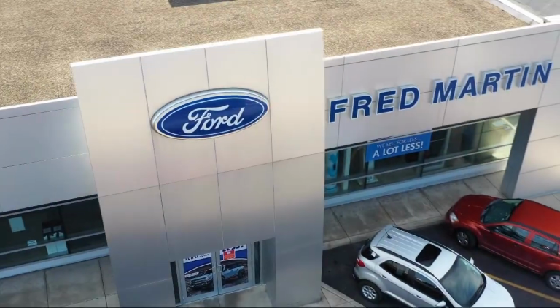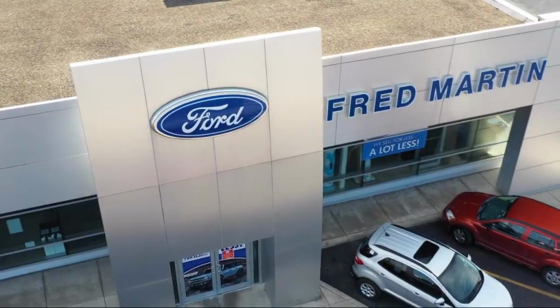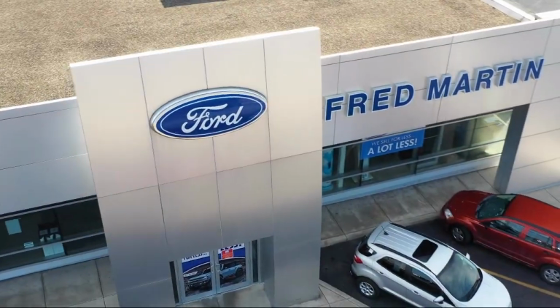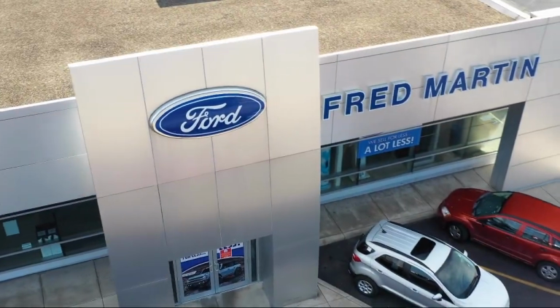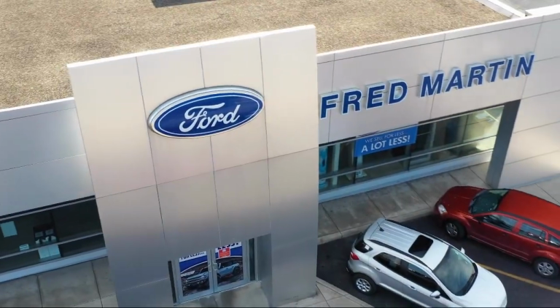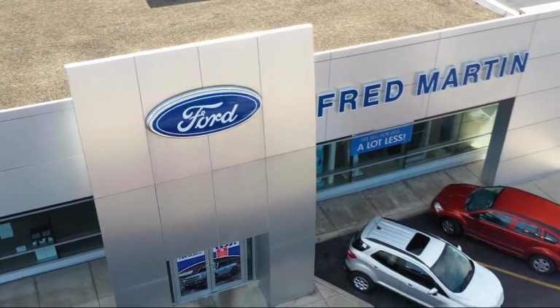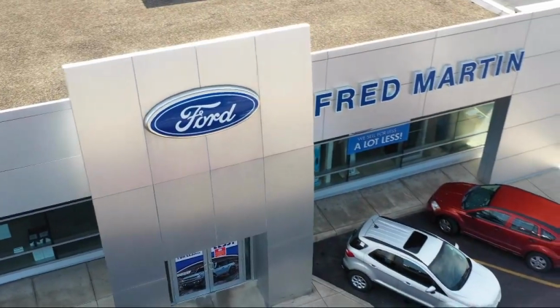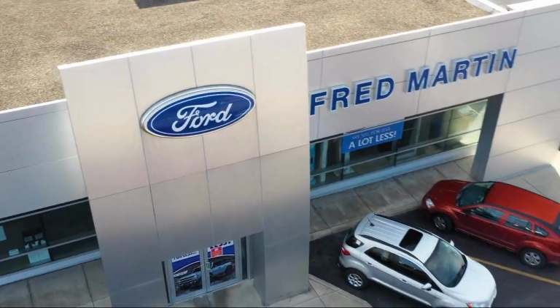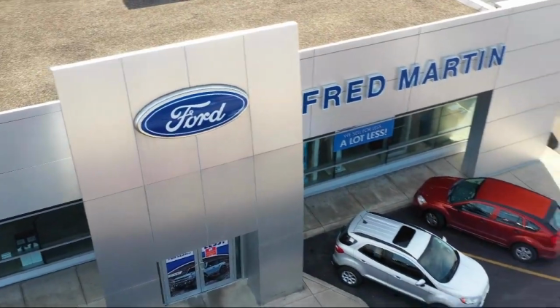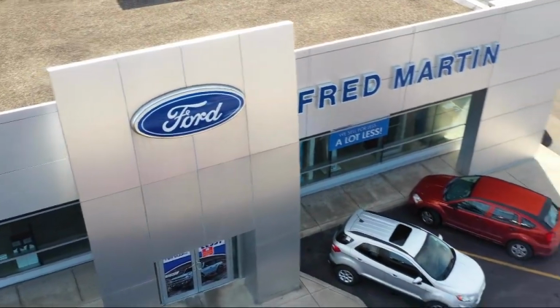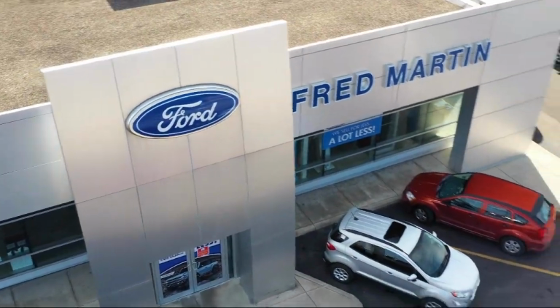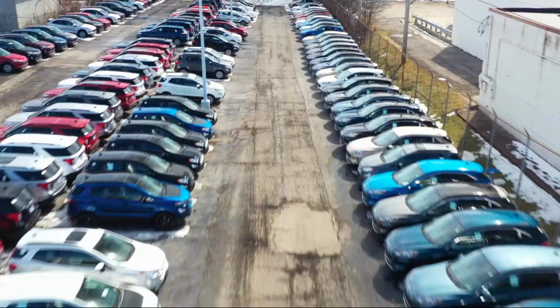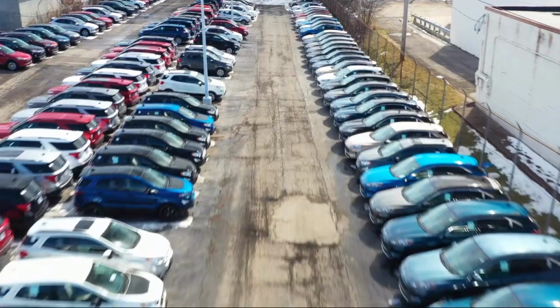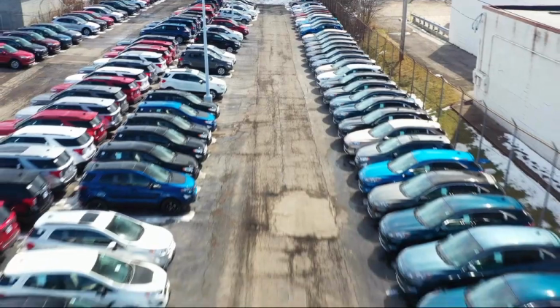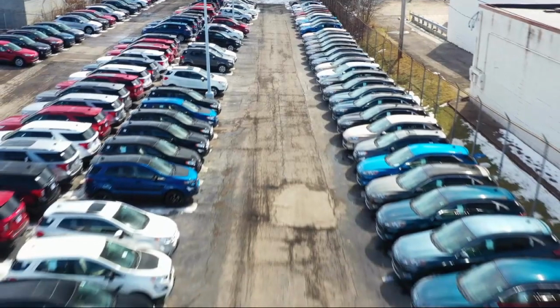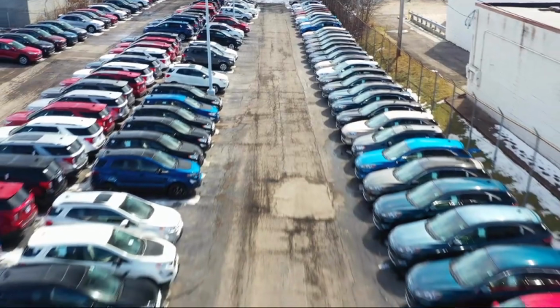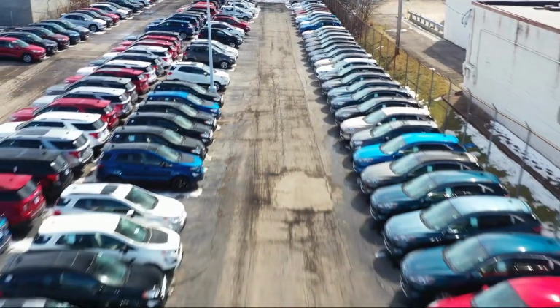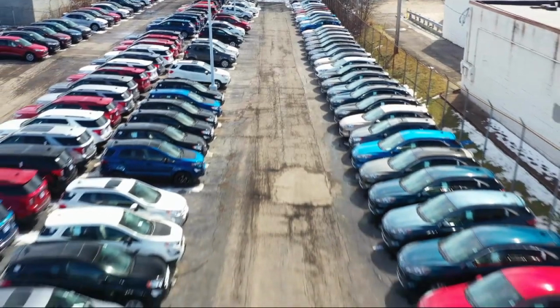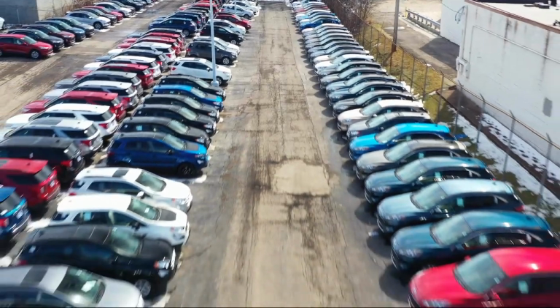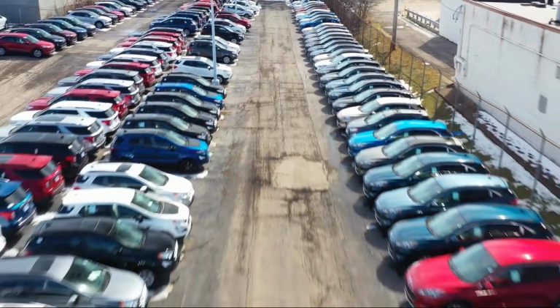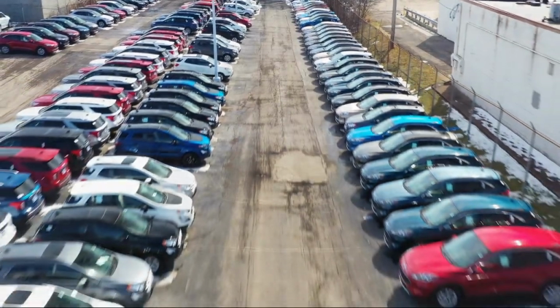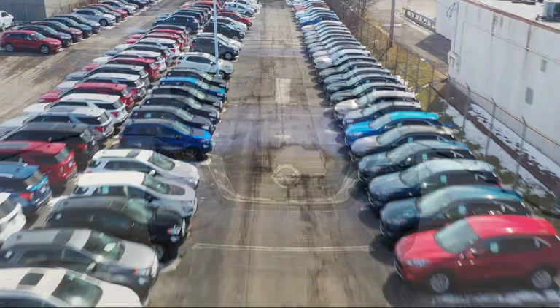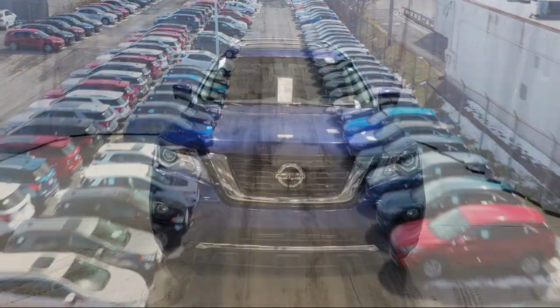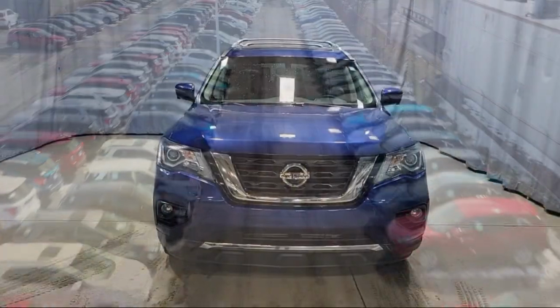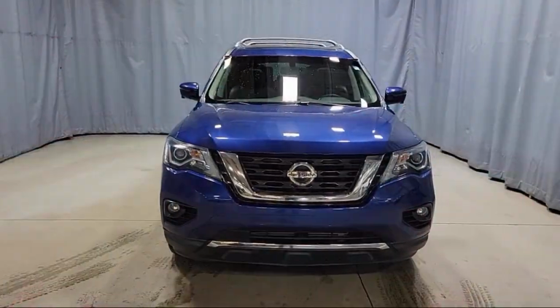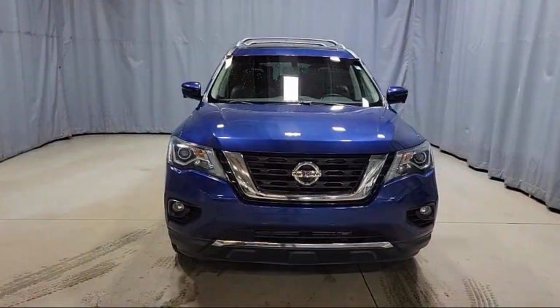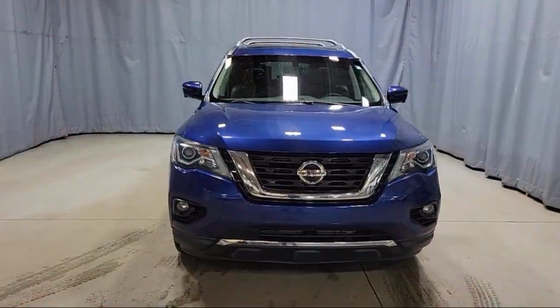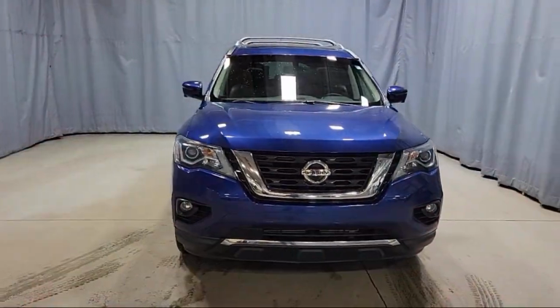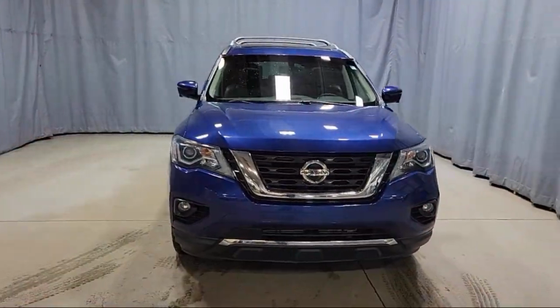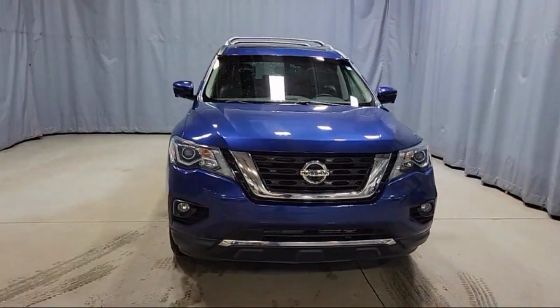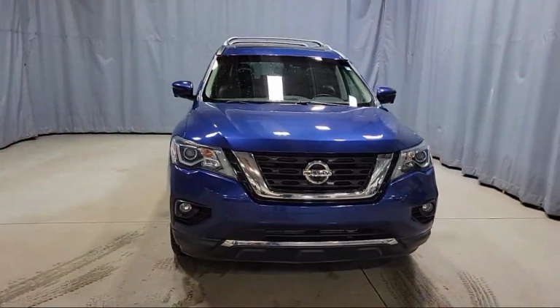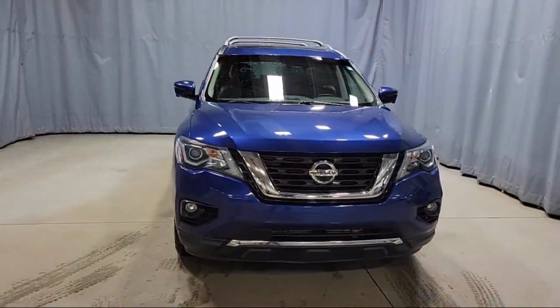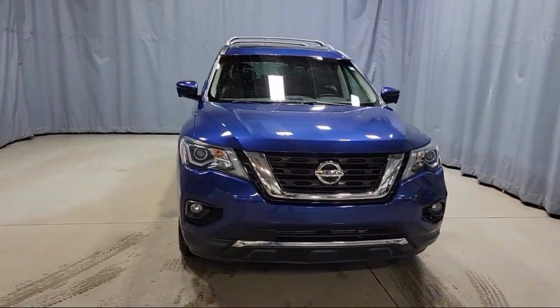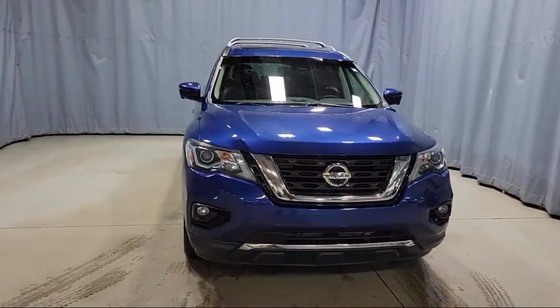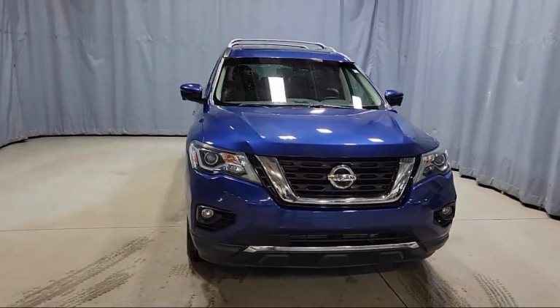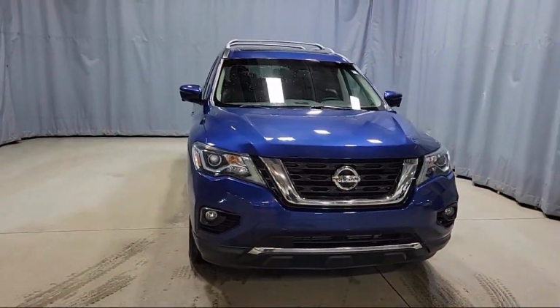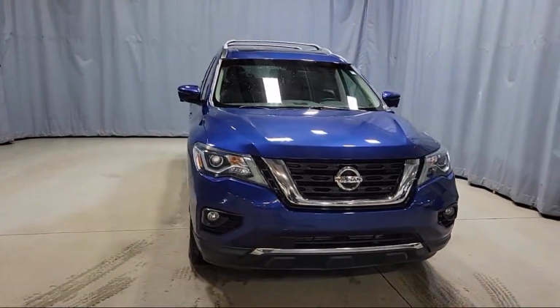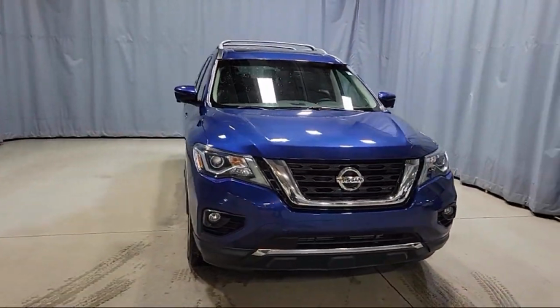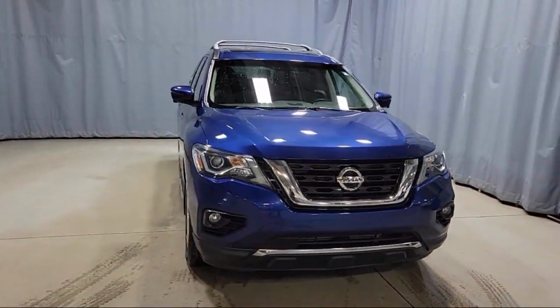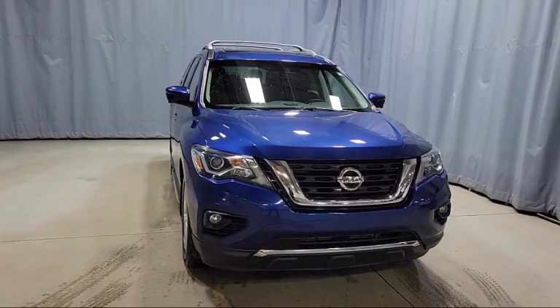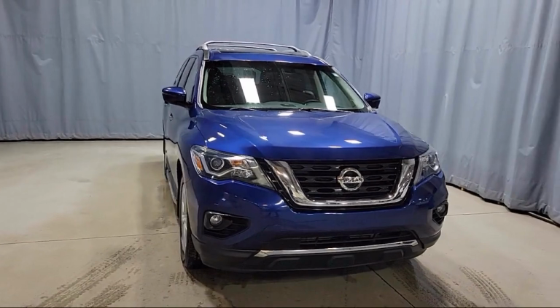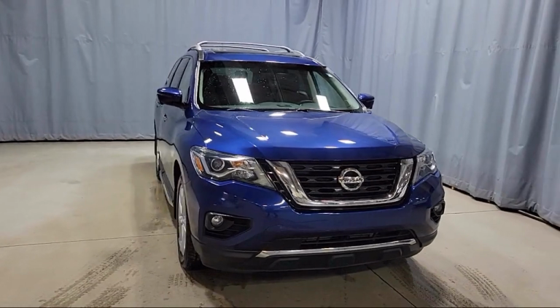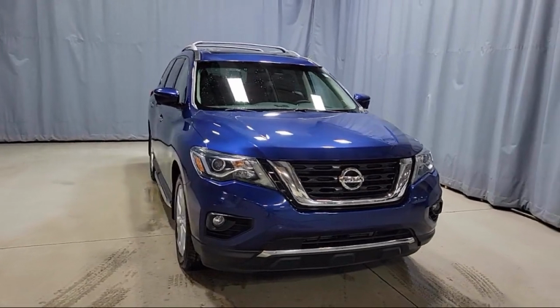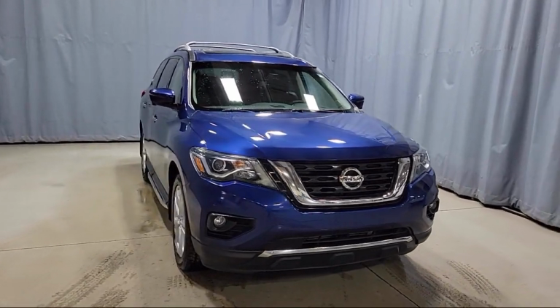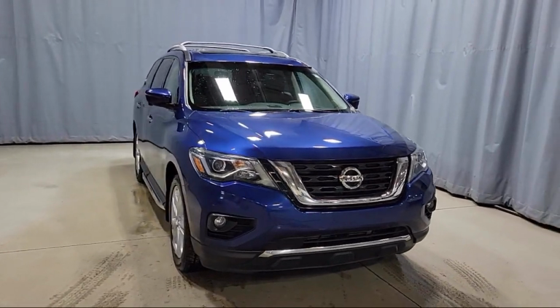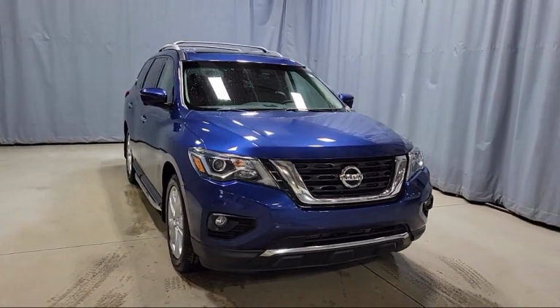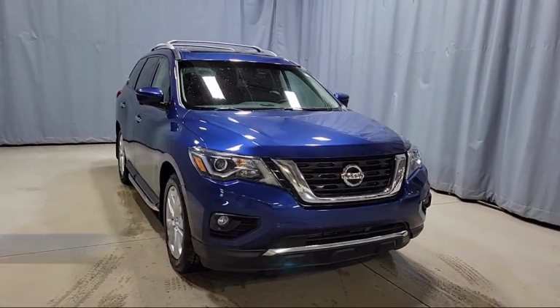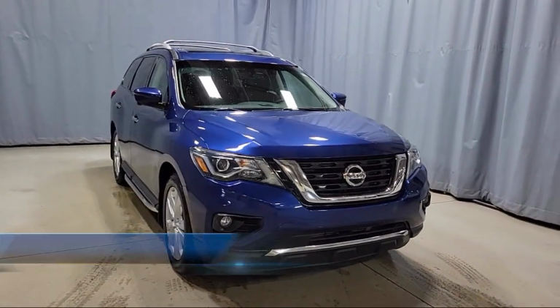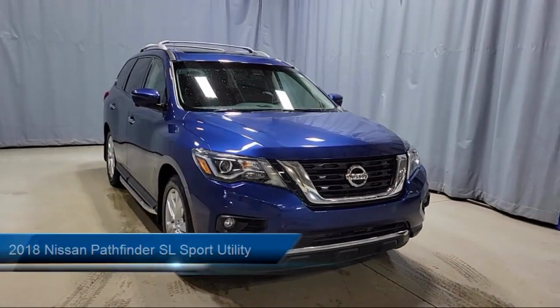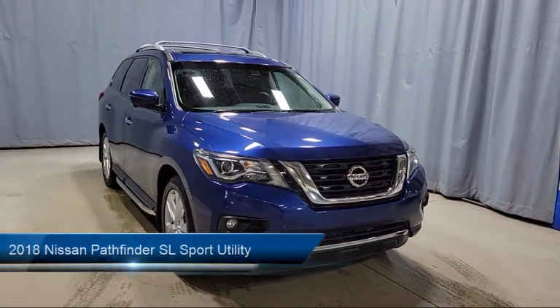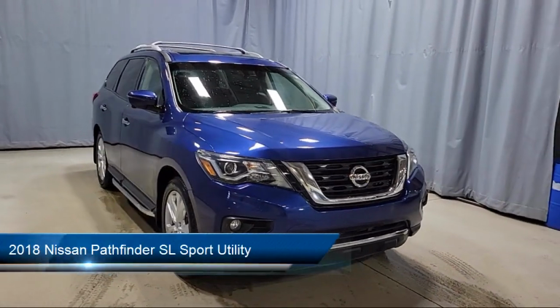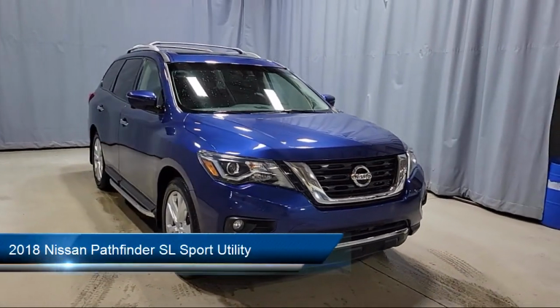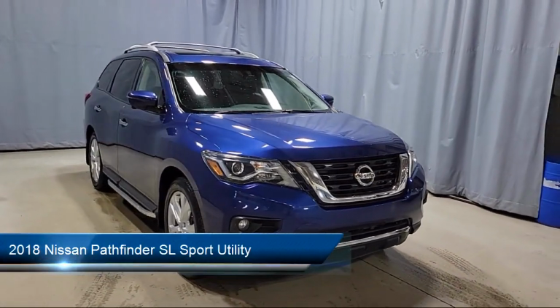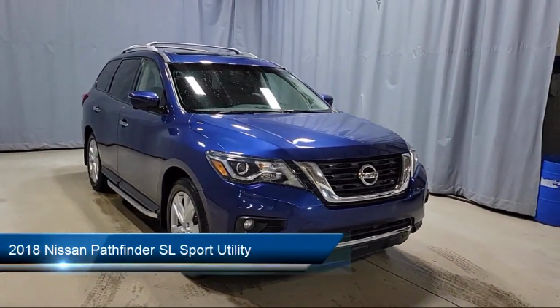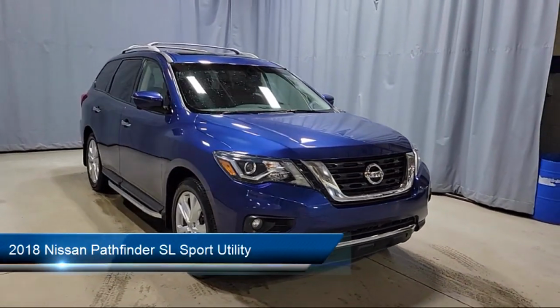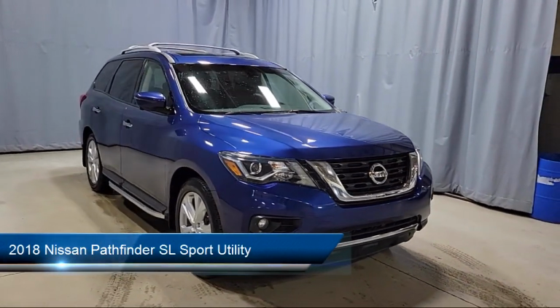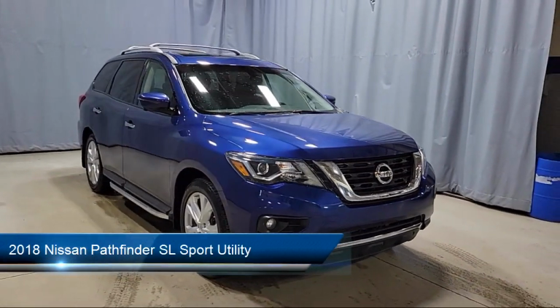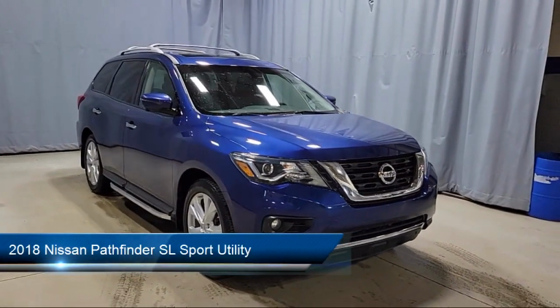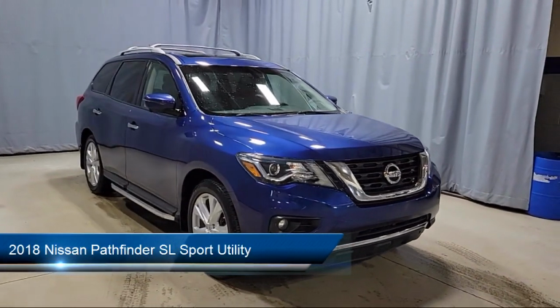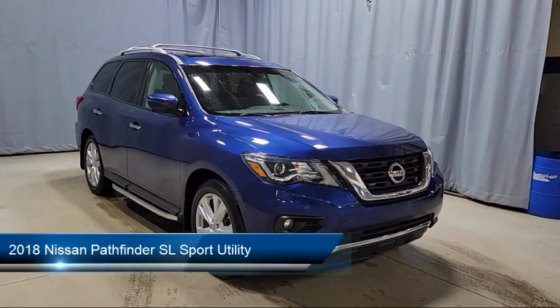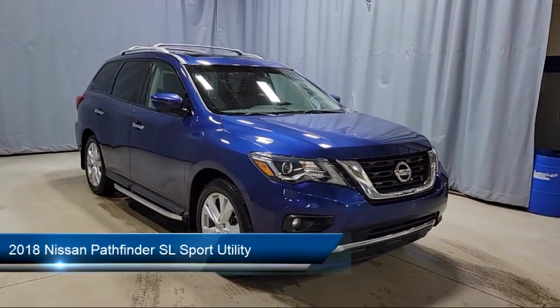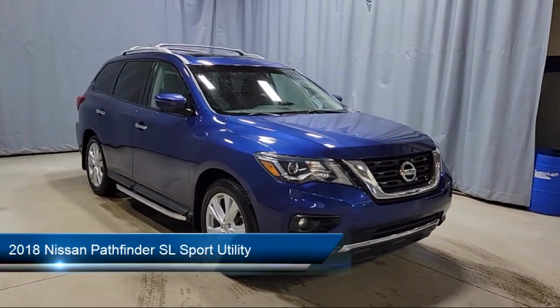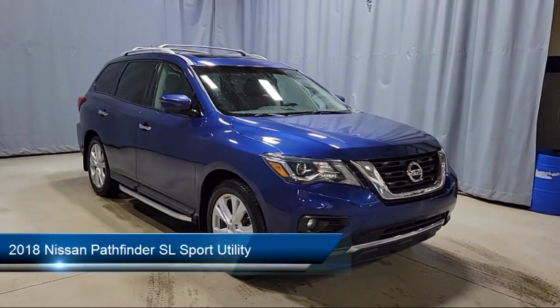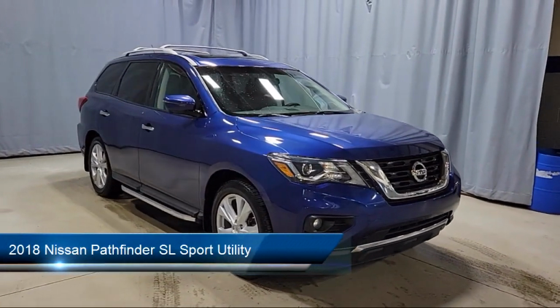Welcome to Fred Martin Ford, and here's a look at another one of our great vehicles from our inventory. It comes equipped with navigation,